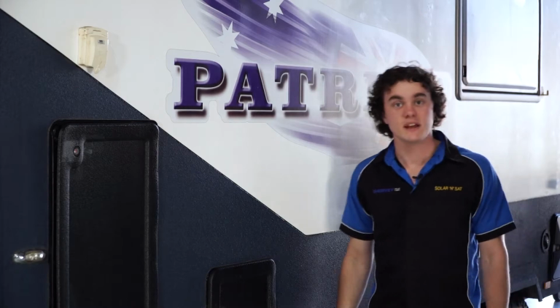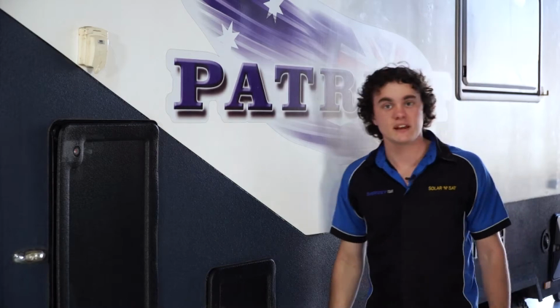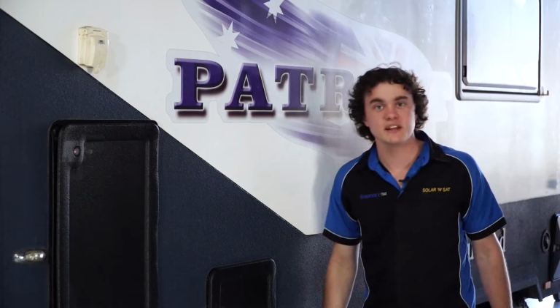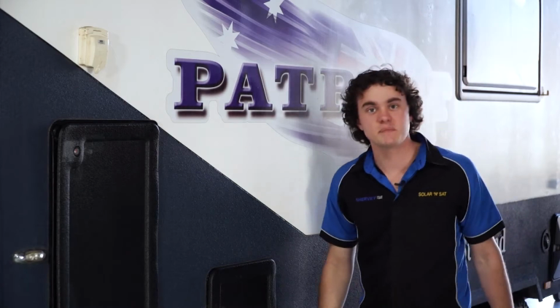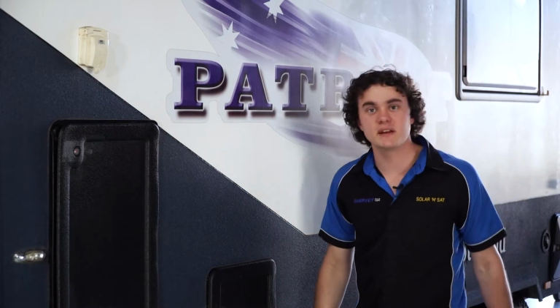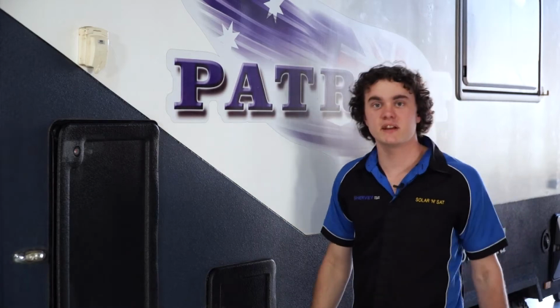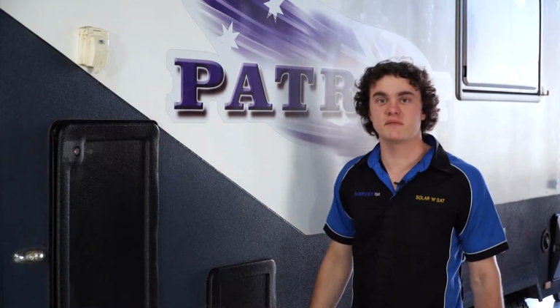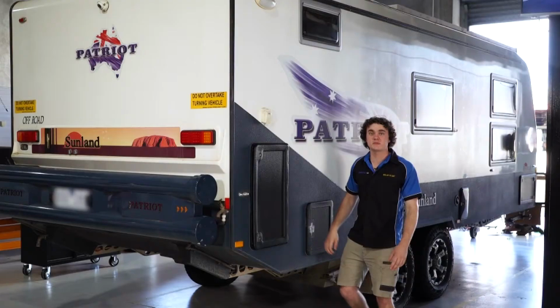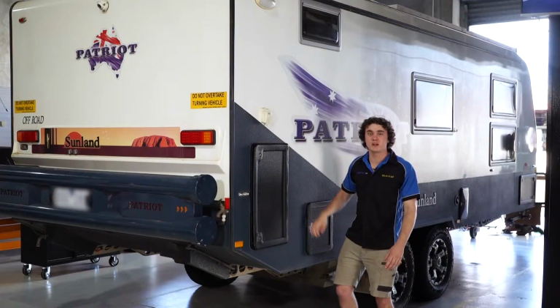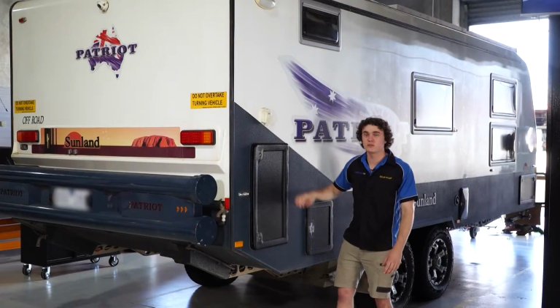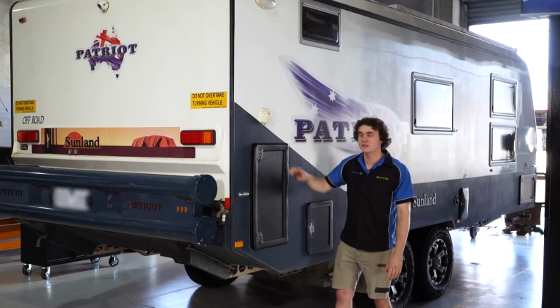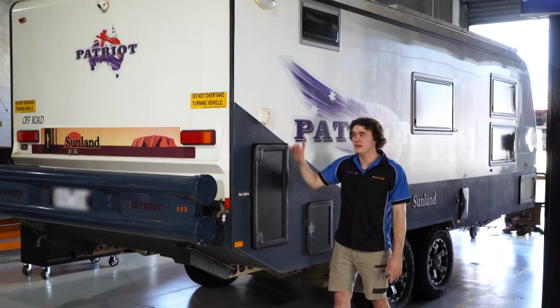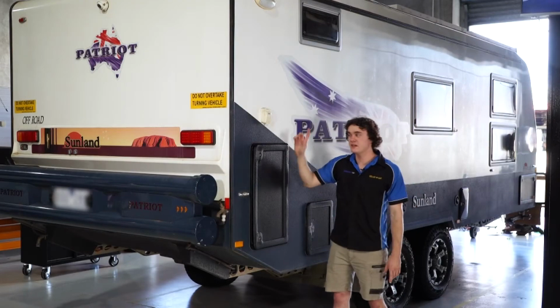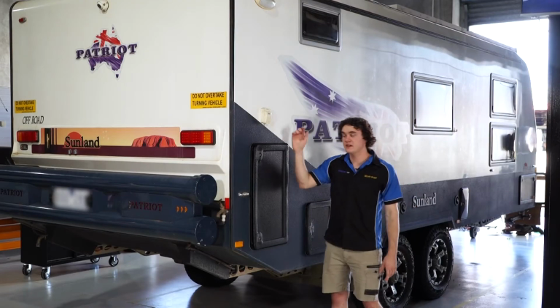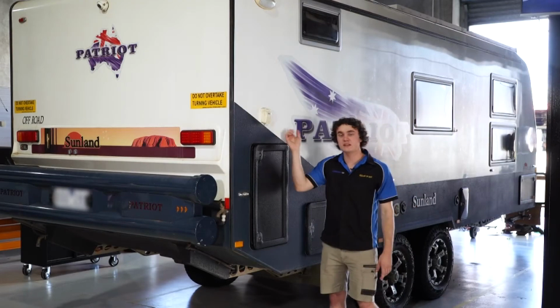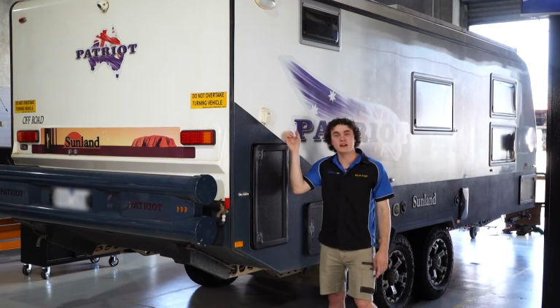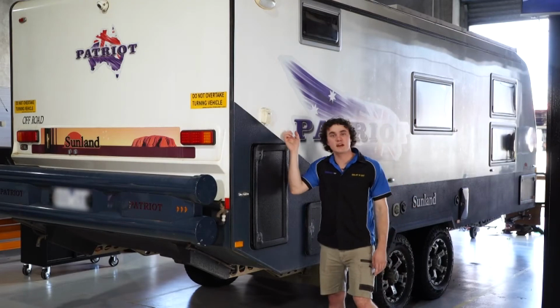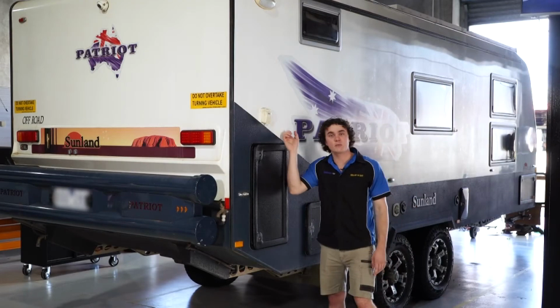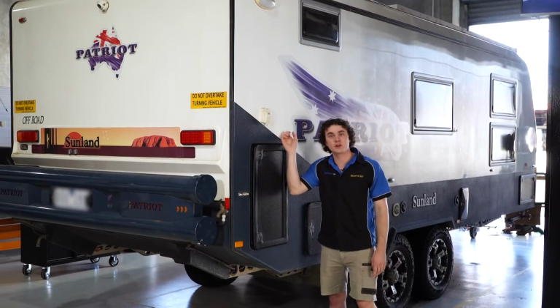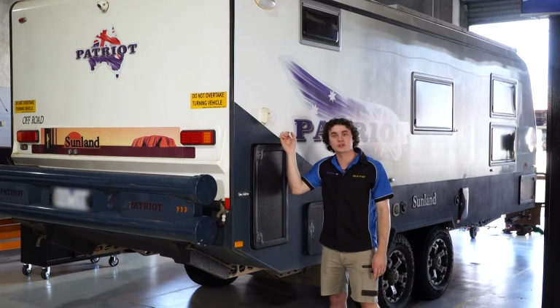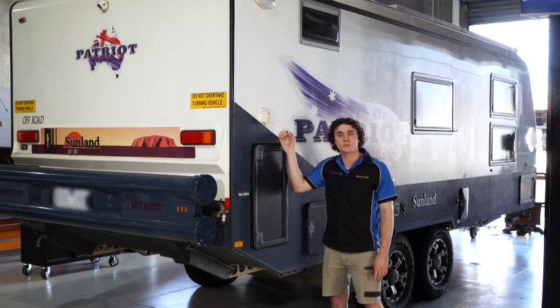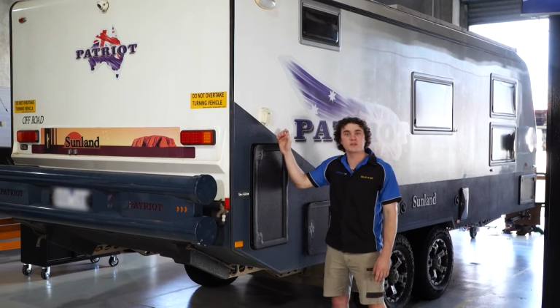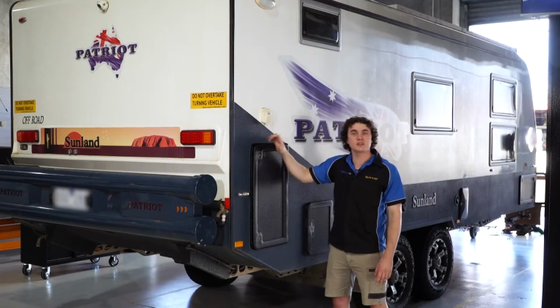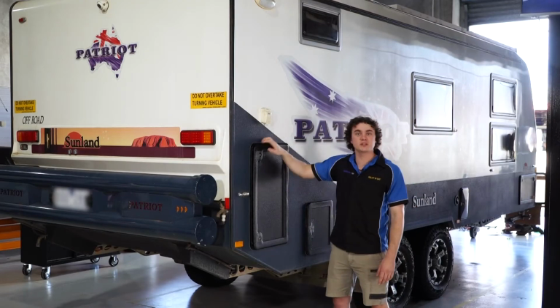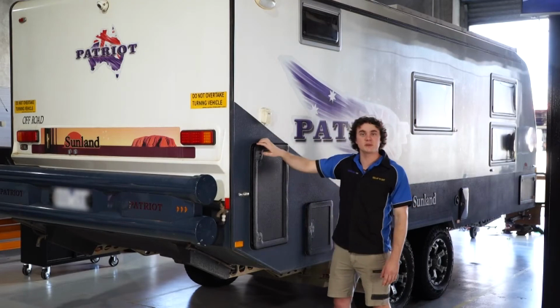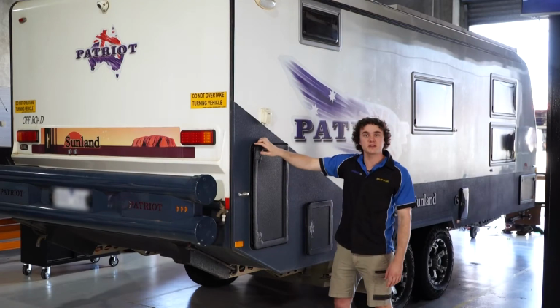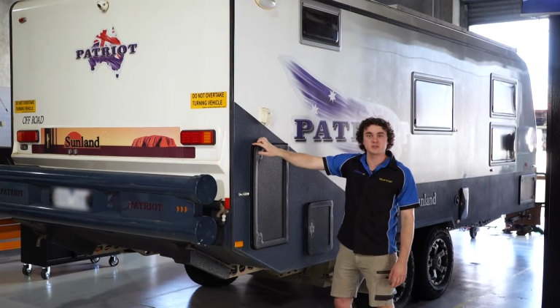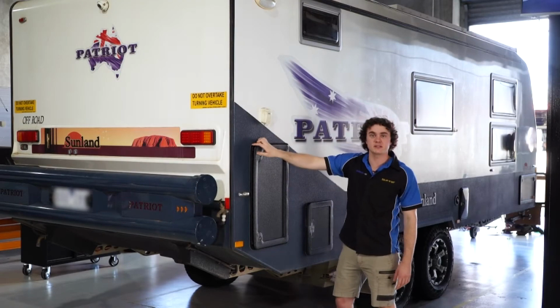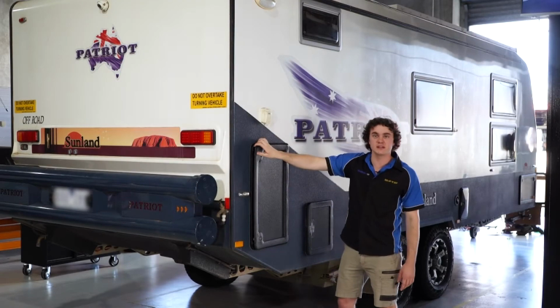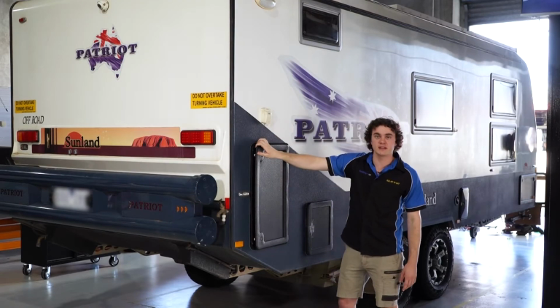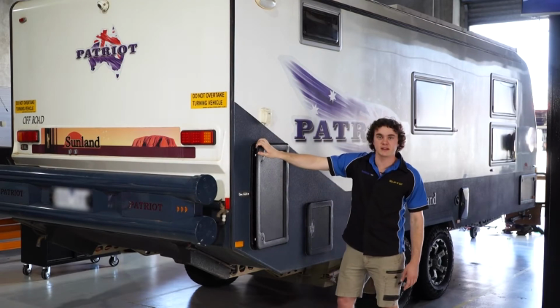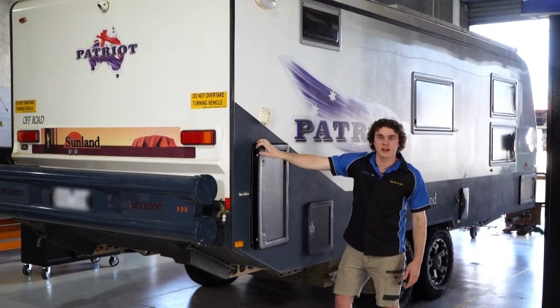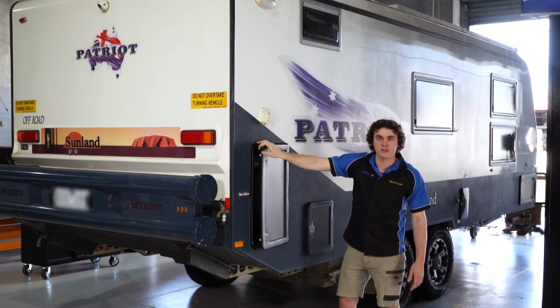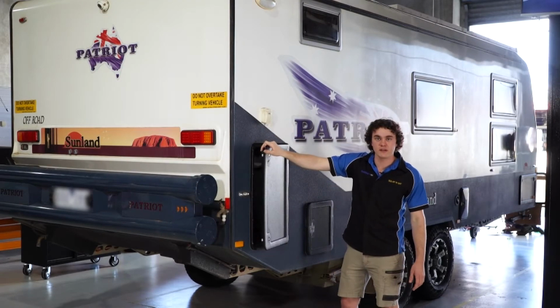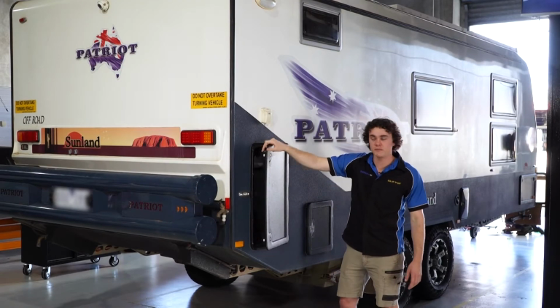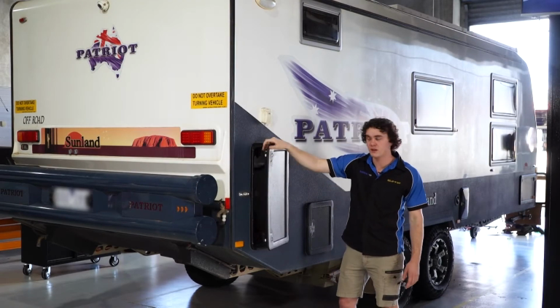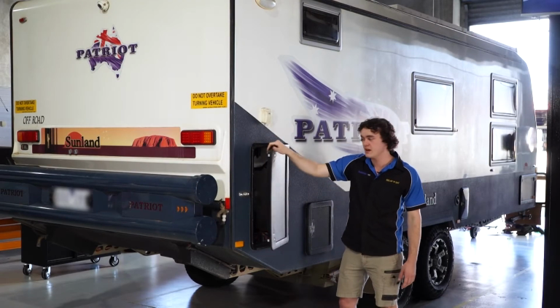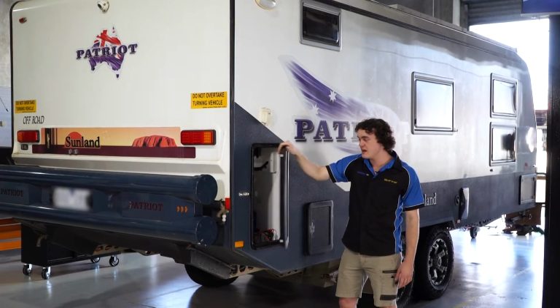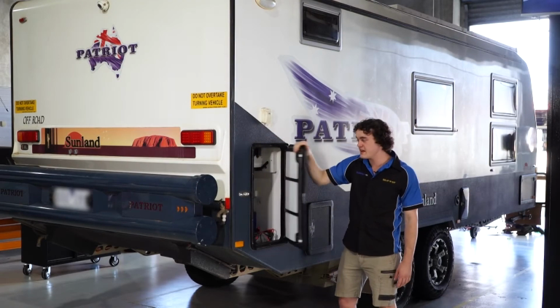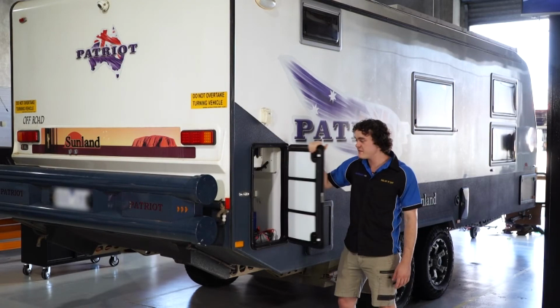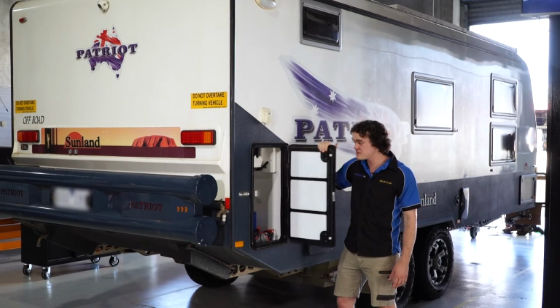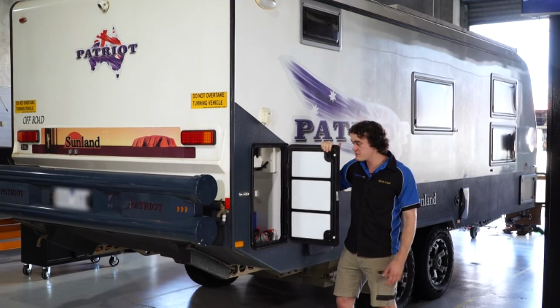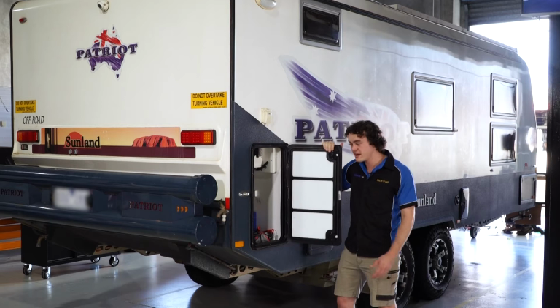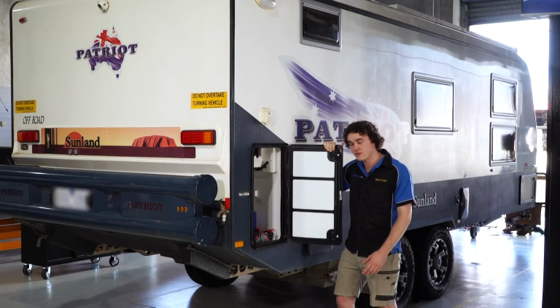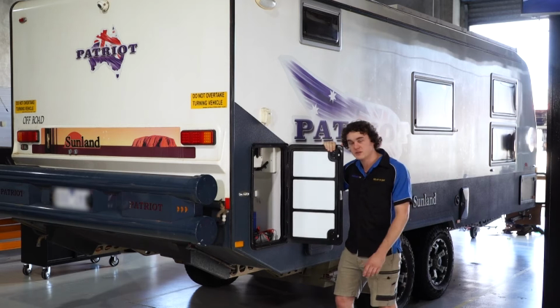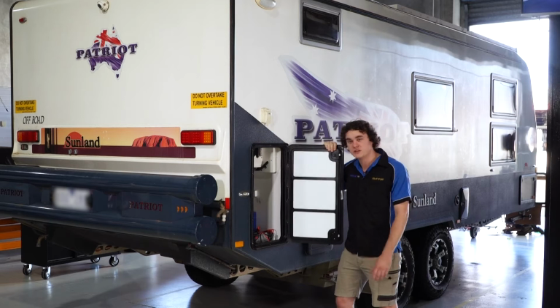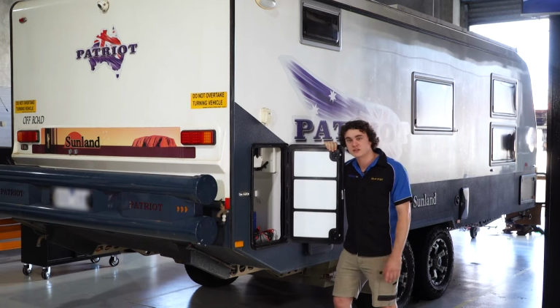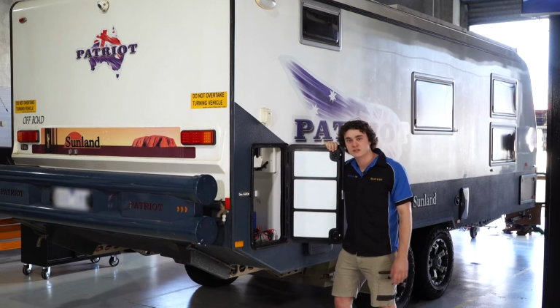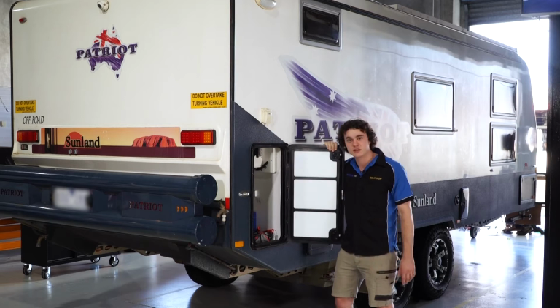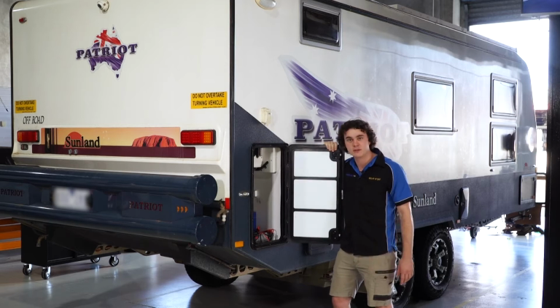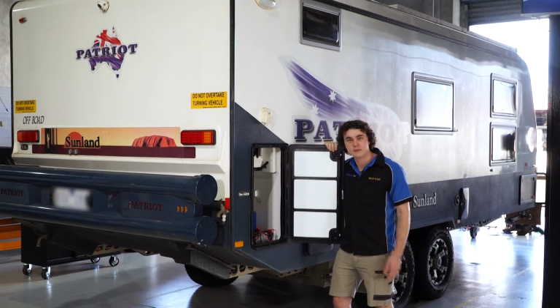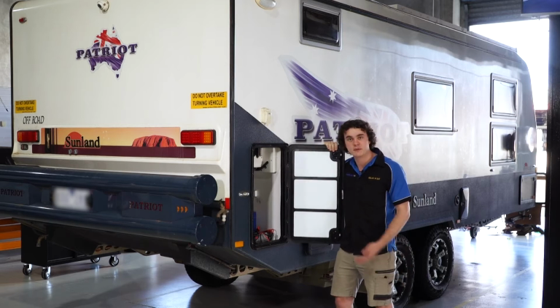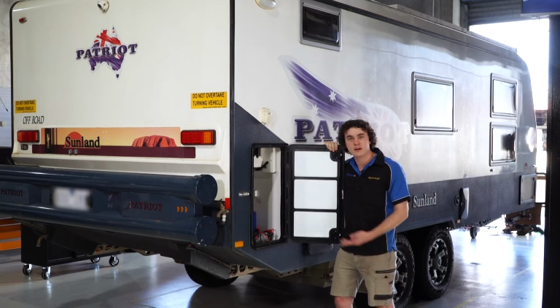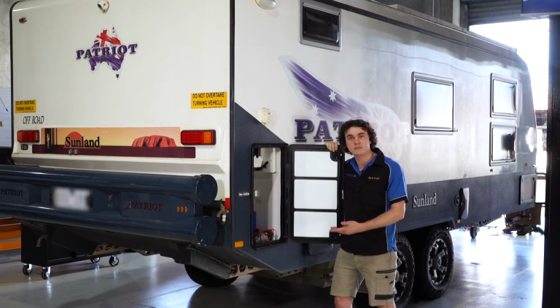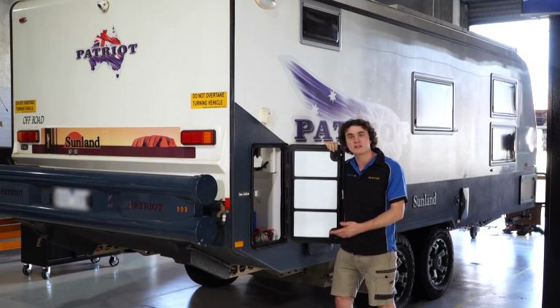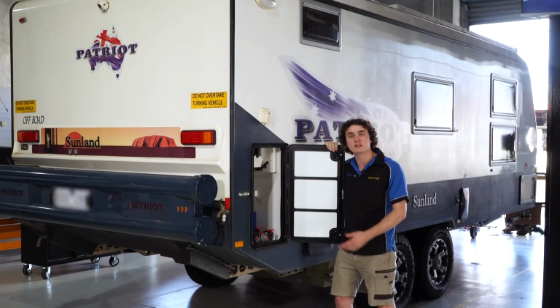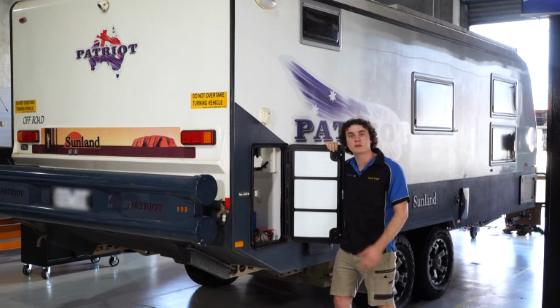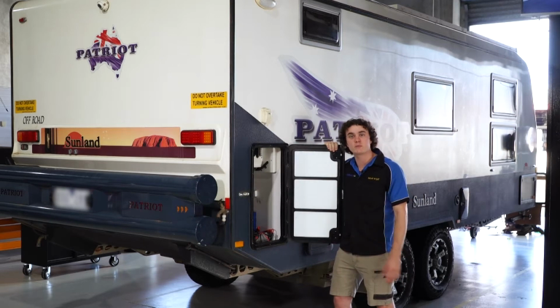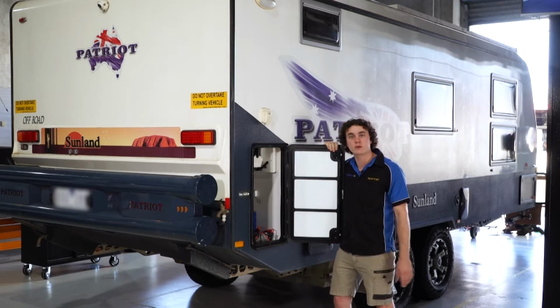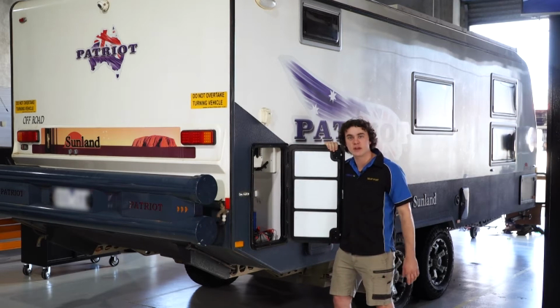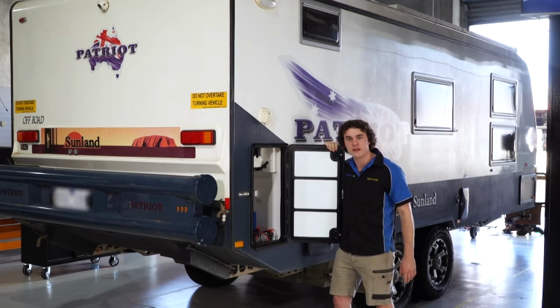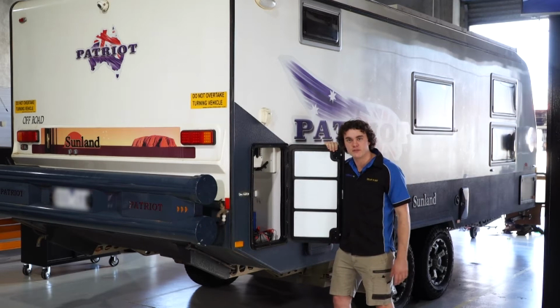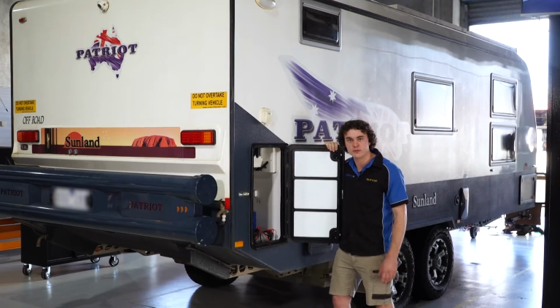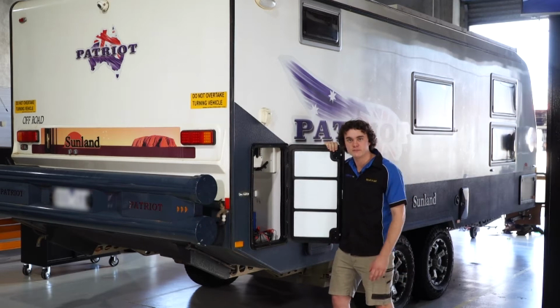G'day, it's Ben here from Solar and Sat, and today on our workshop we've got this Patriot Sunlander caravan. They're having some power issues, so we'll open them up and see what we can work out for them.